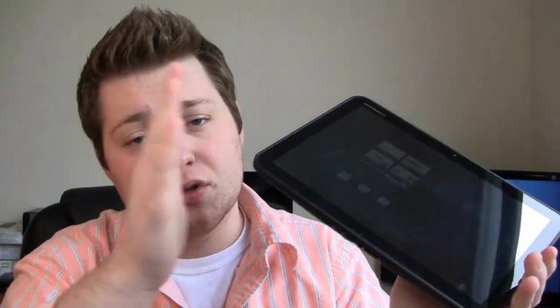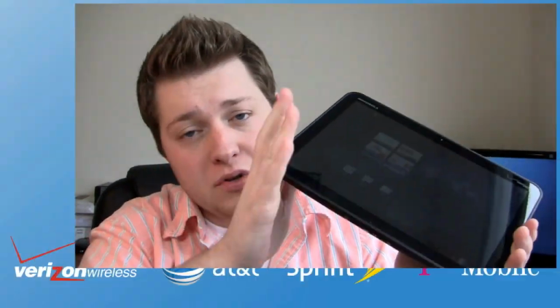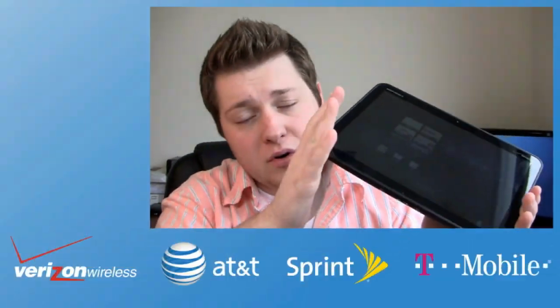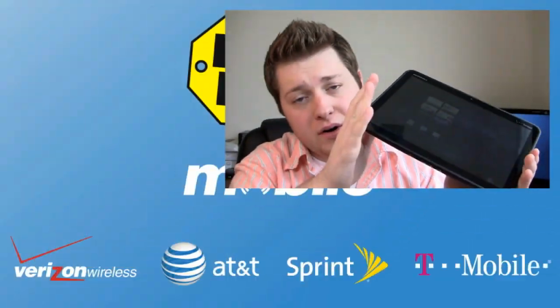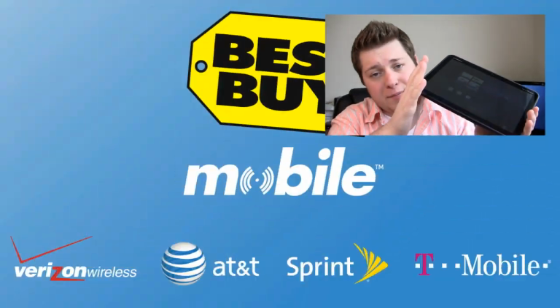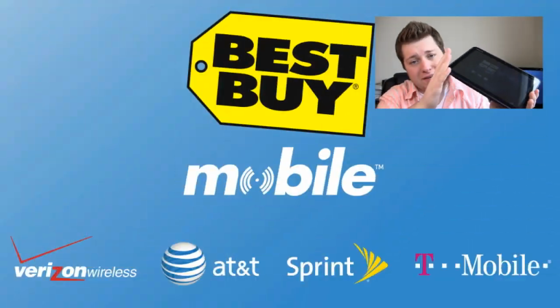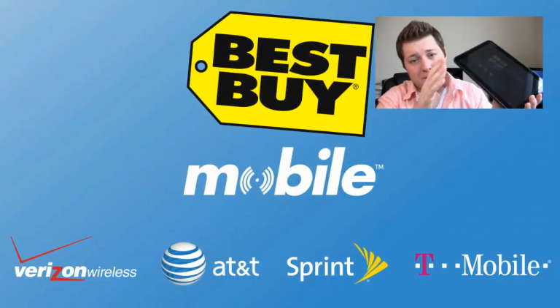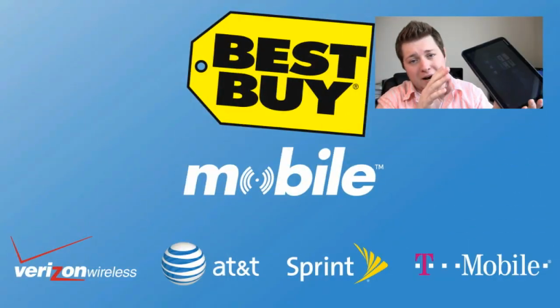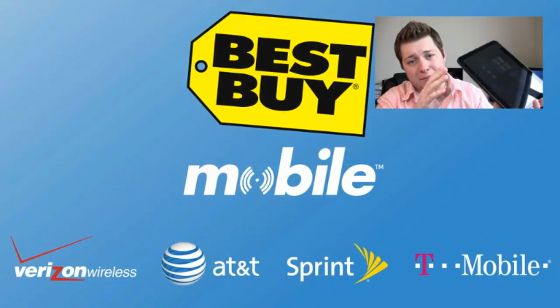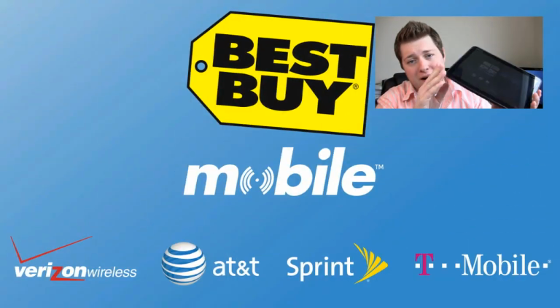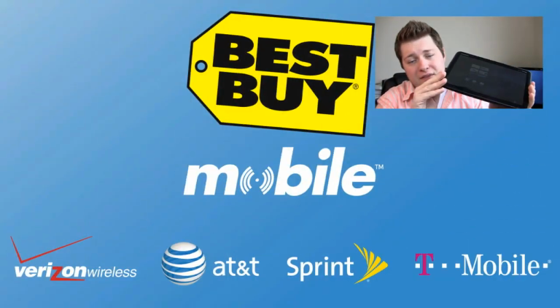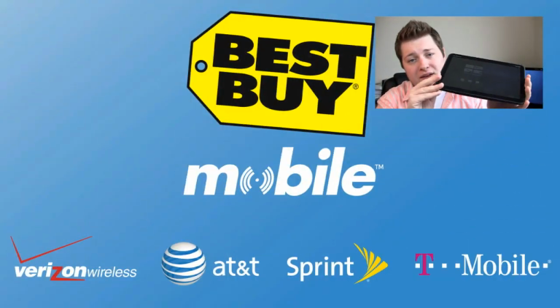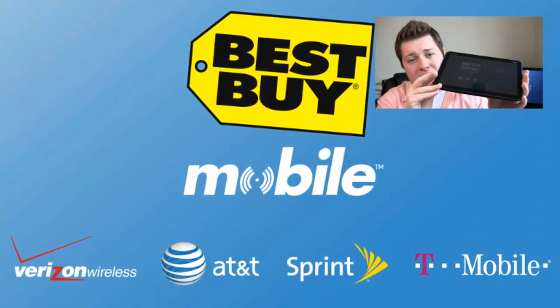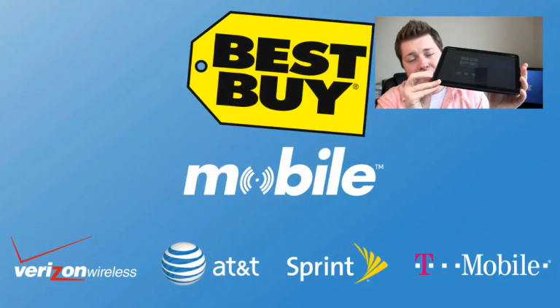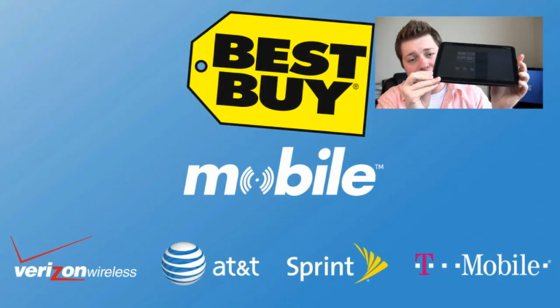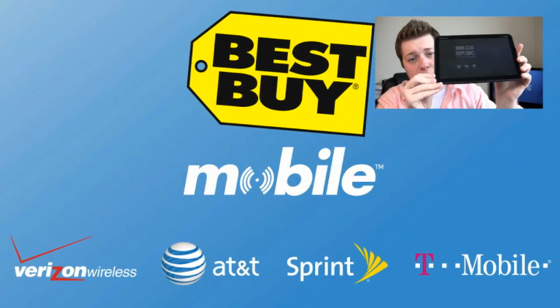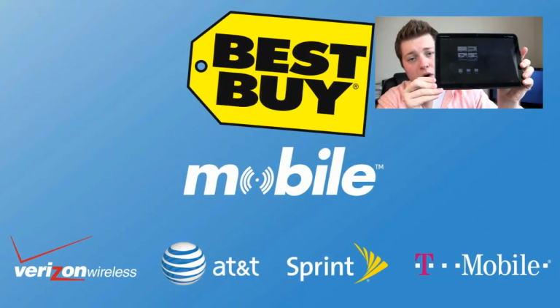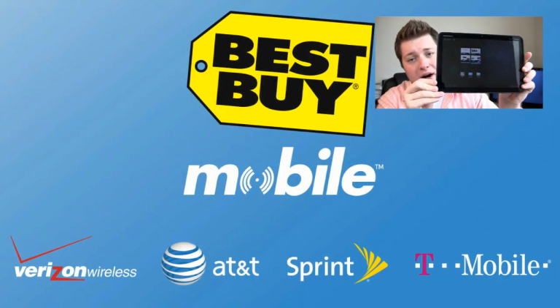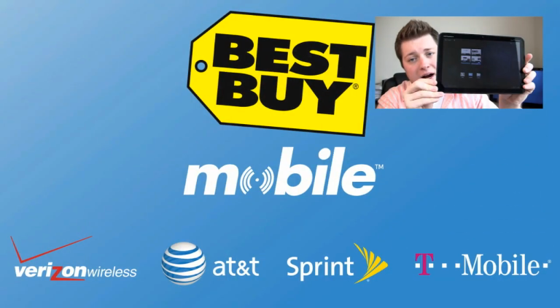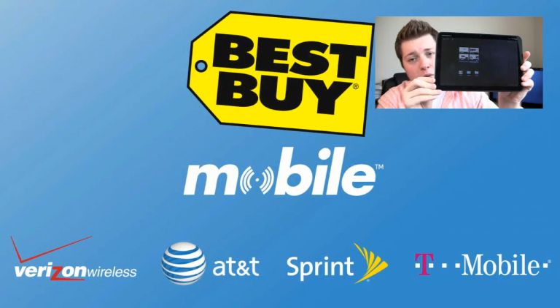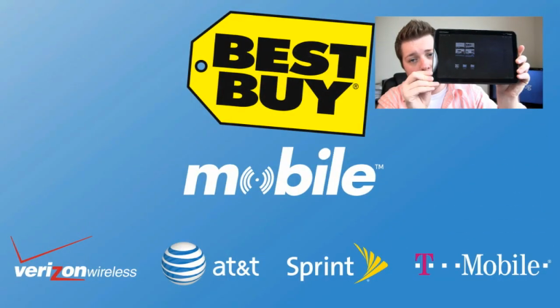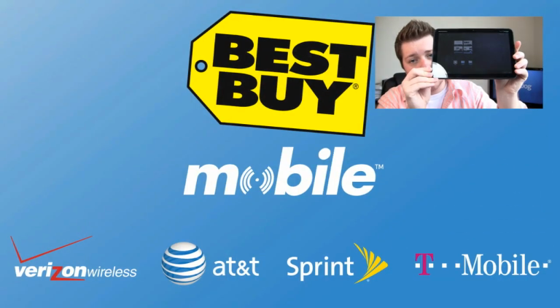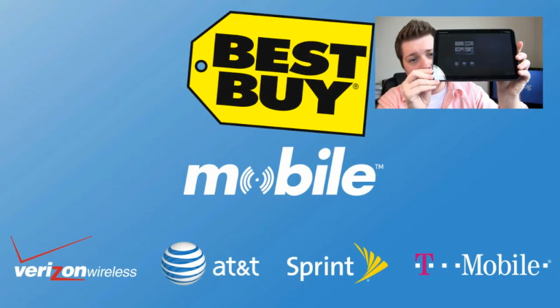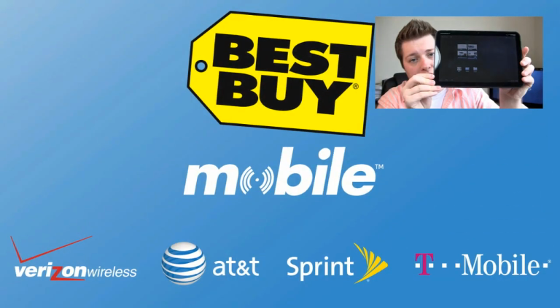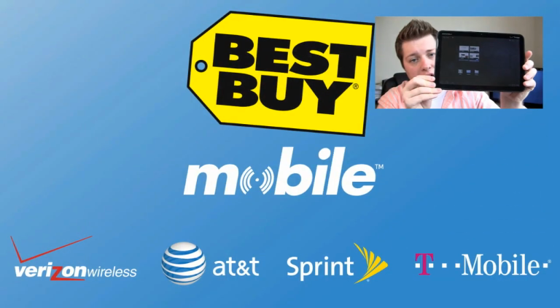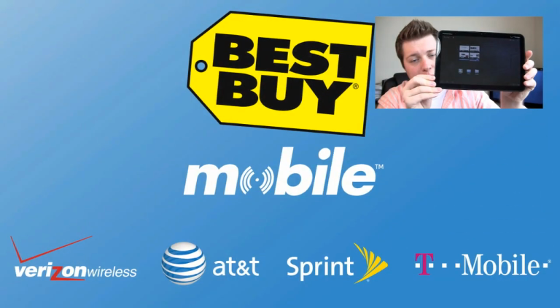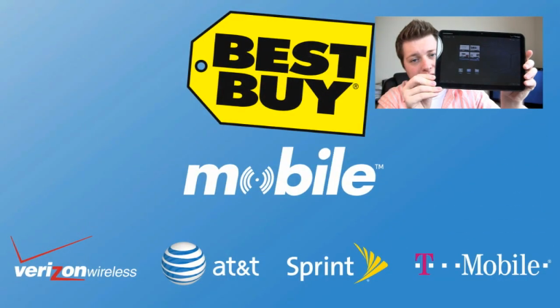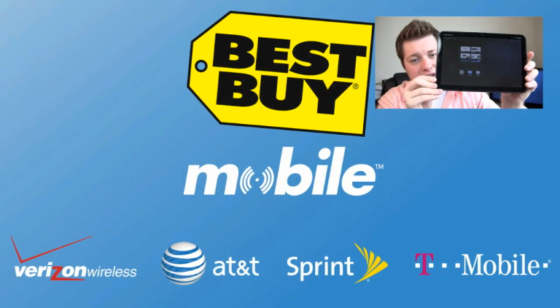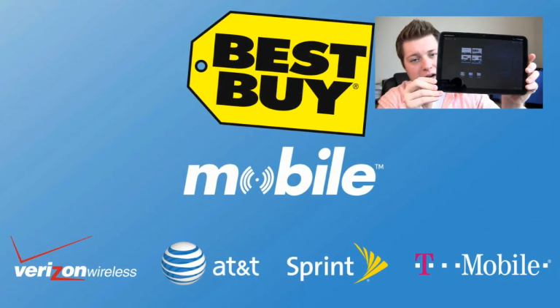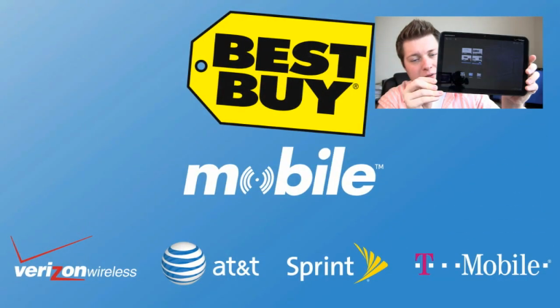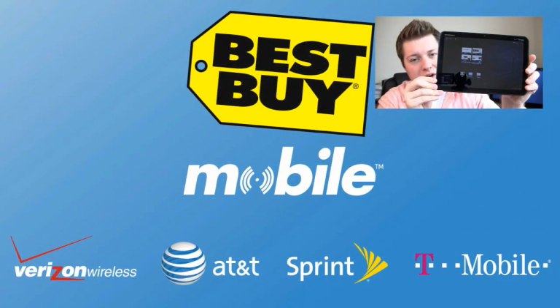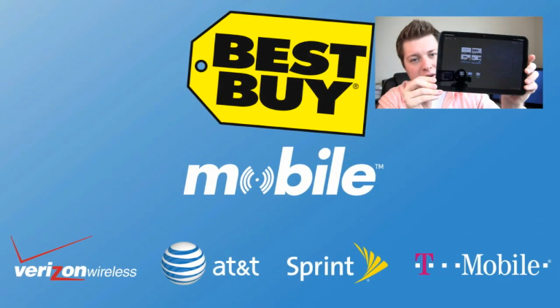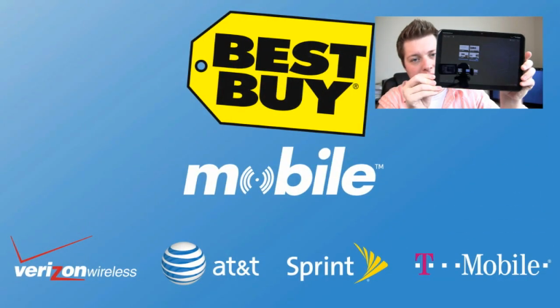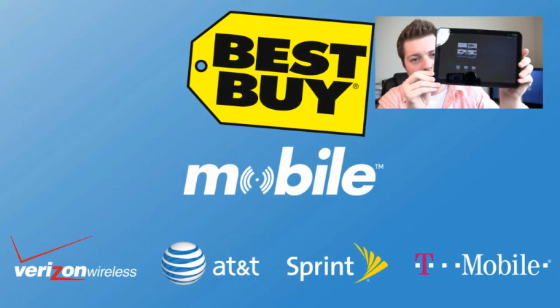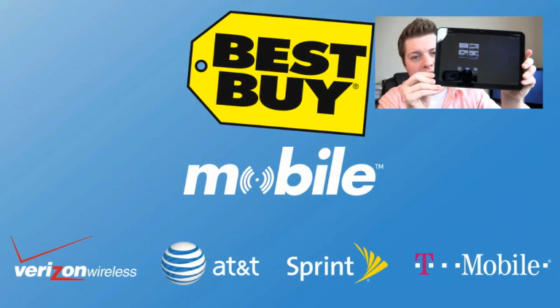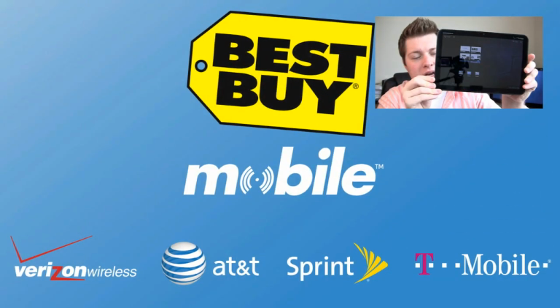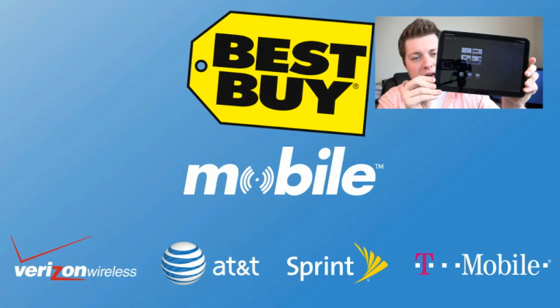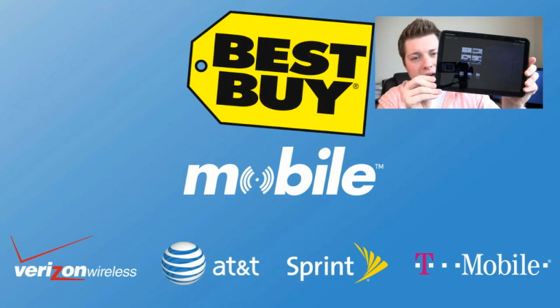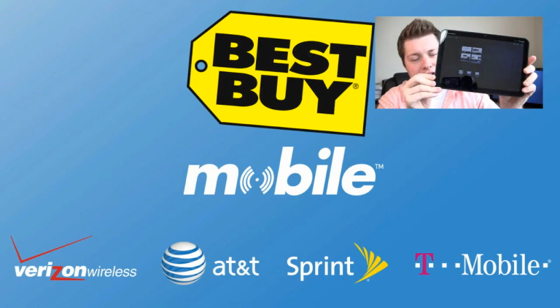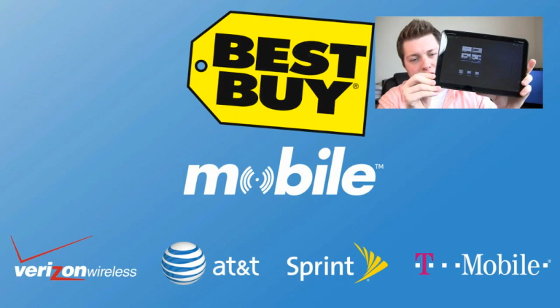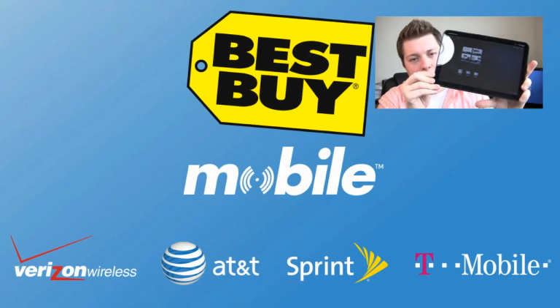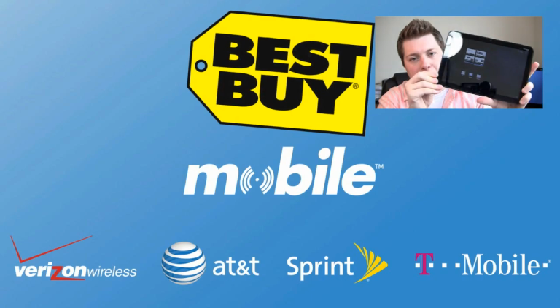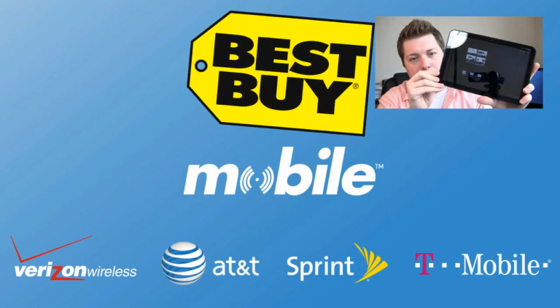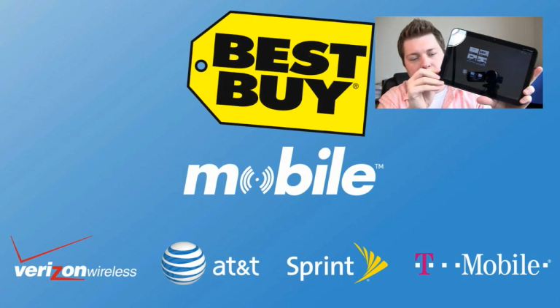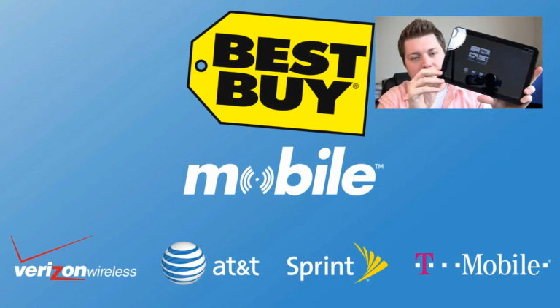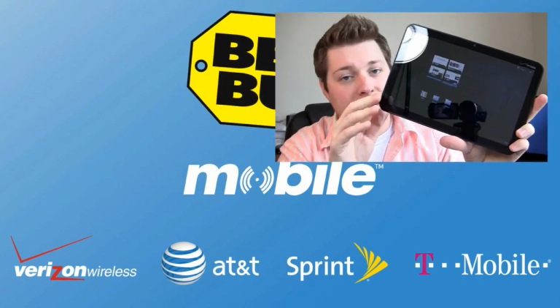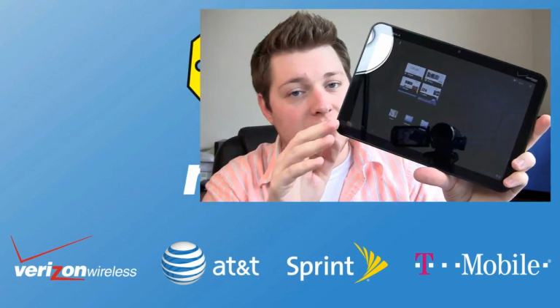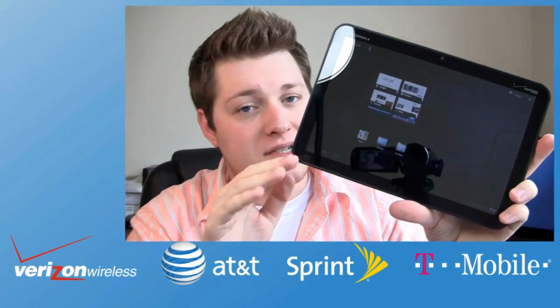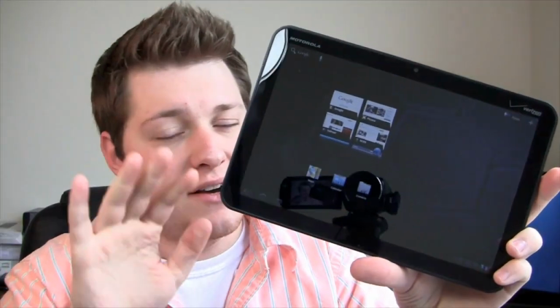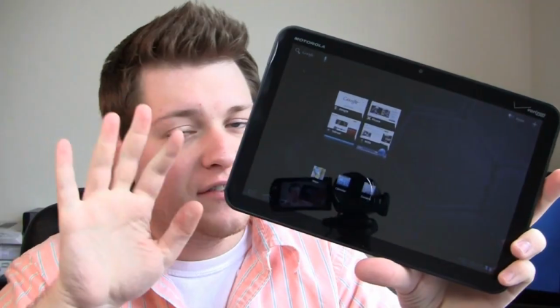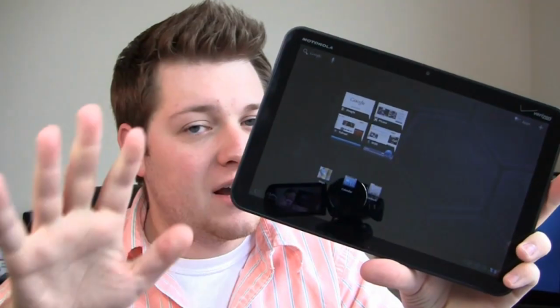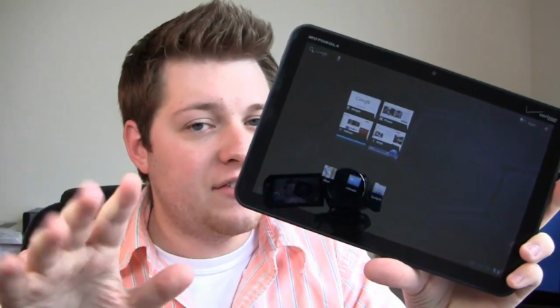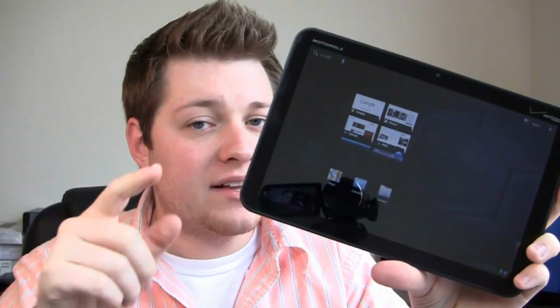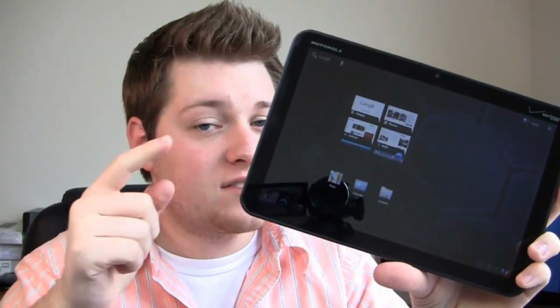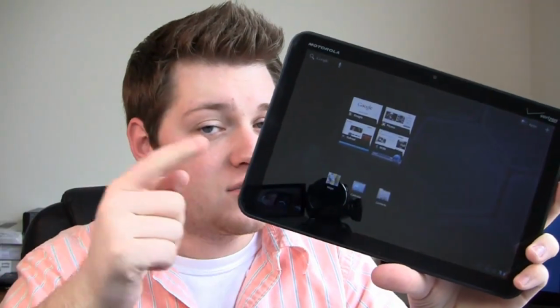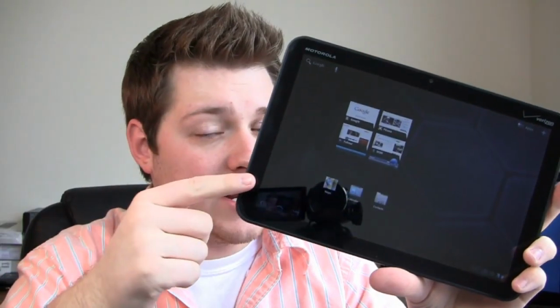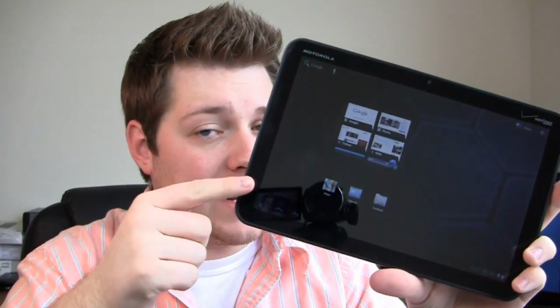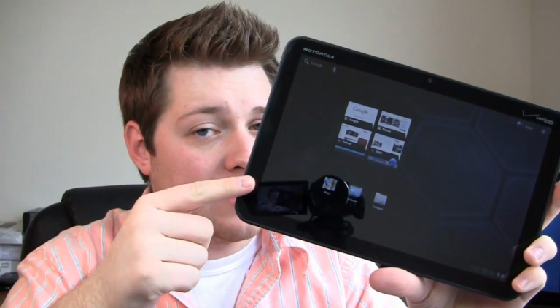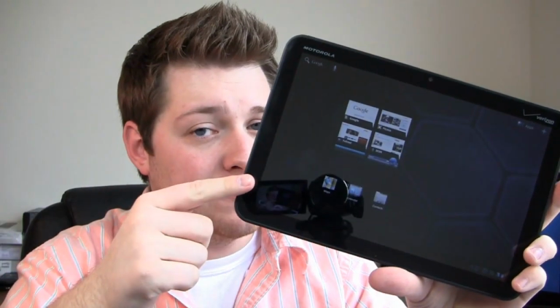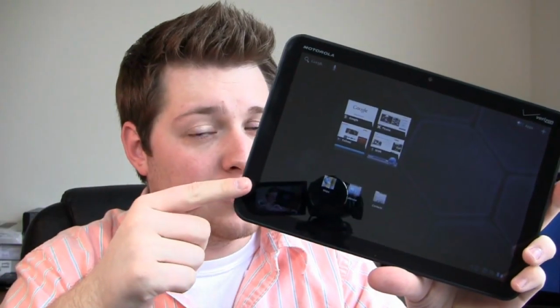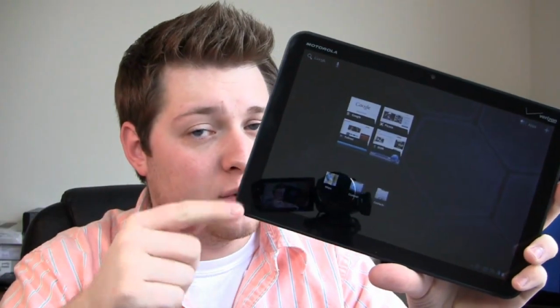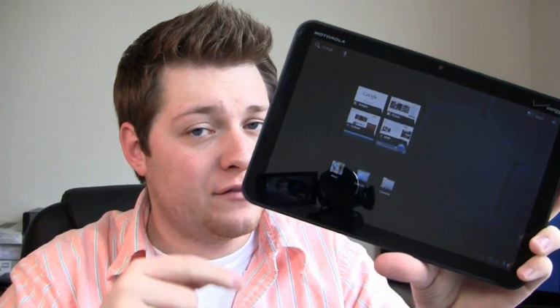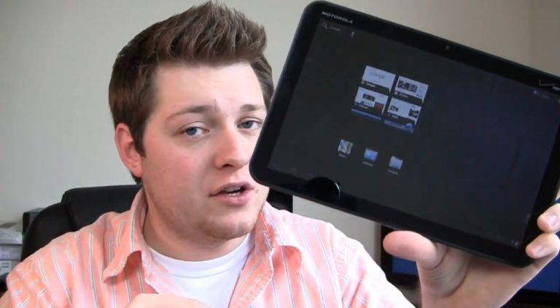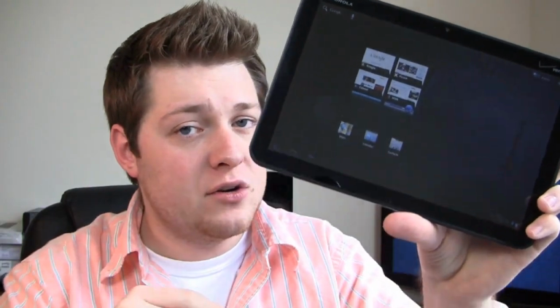If you go into Best Buy to buy this, they'll help you set up your email and your web and all that good stuff. Now let's check it out in the full review.